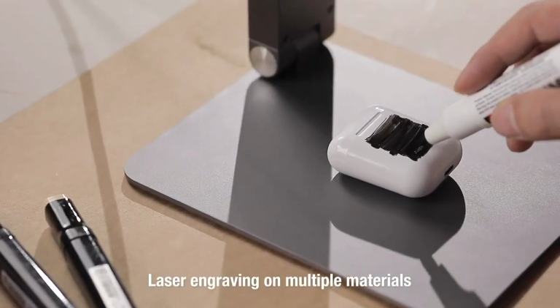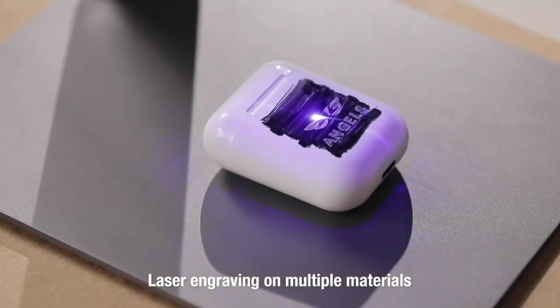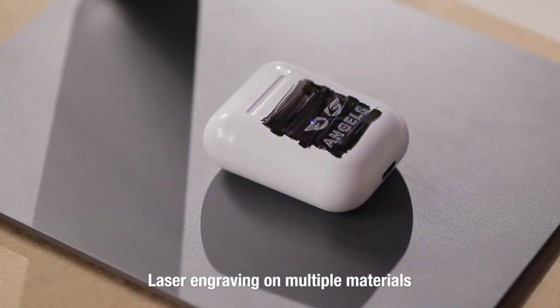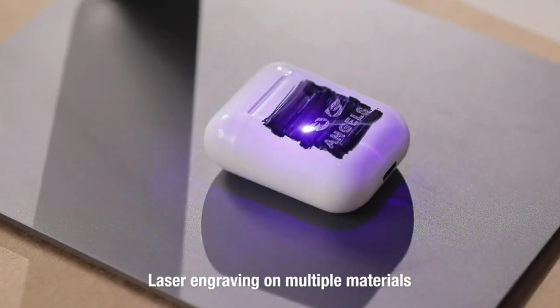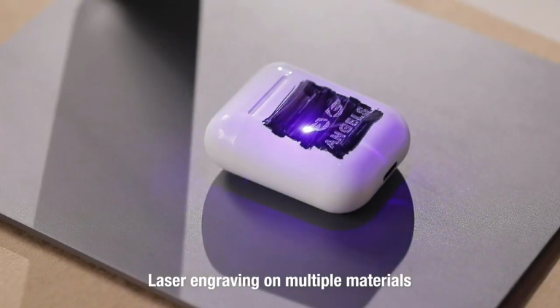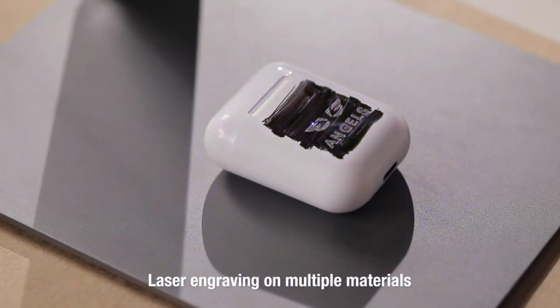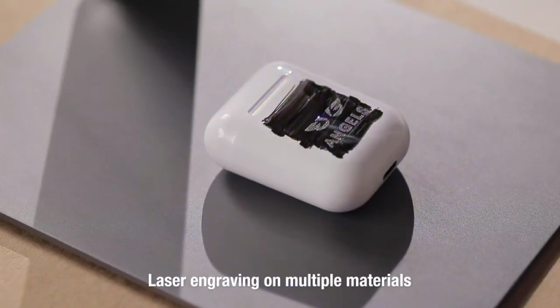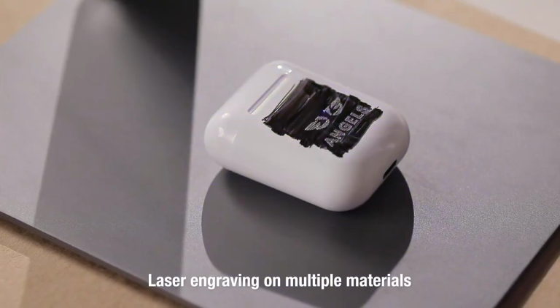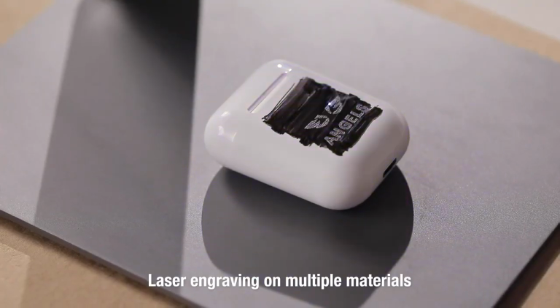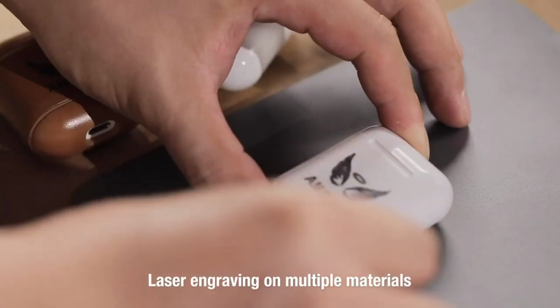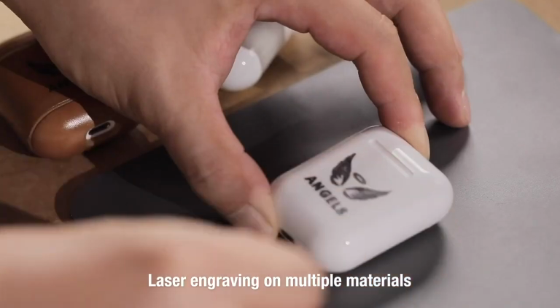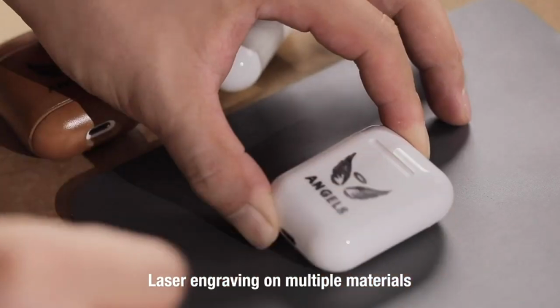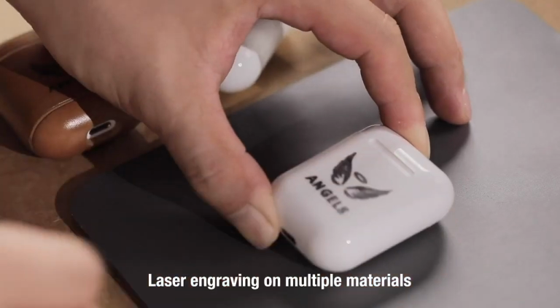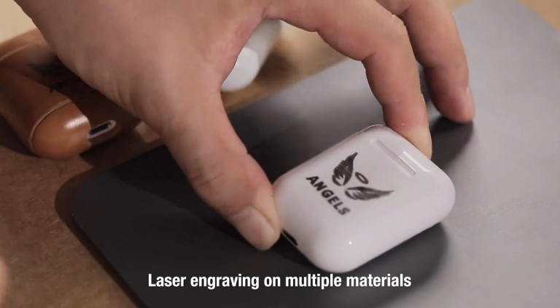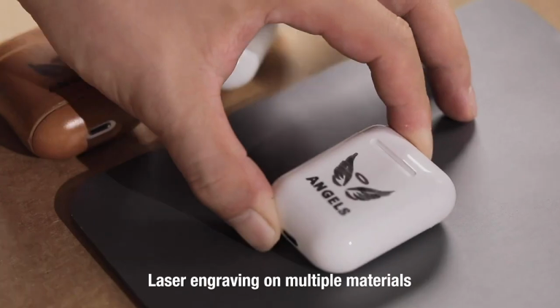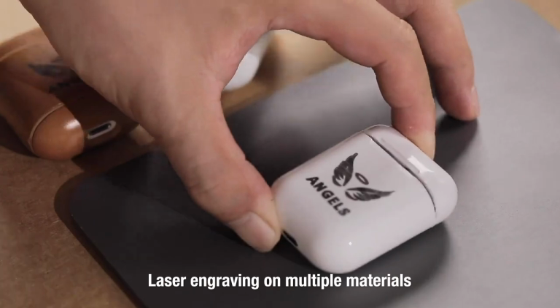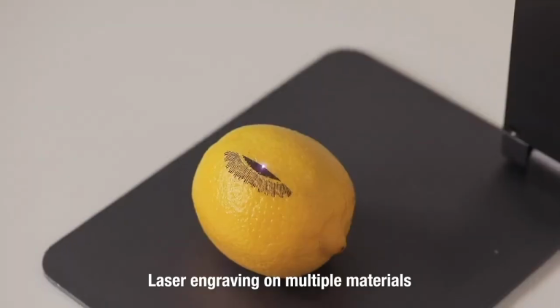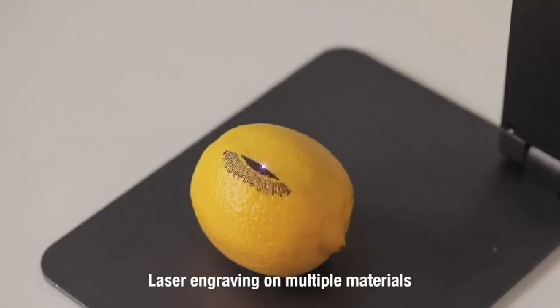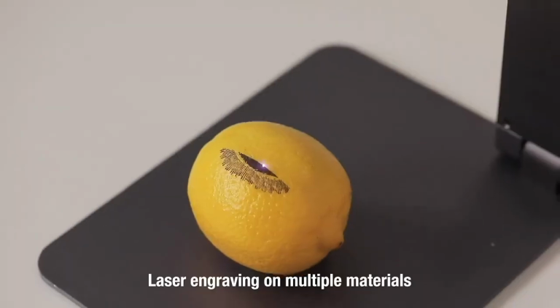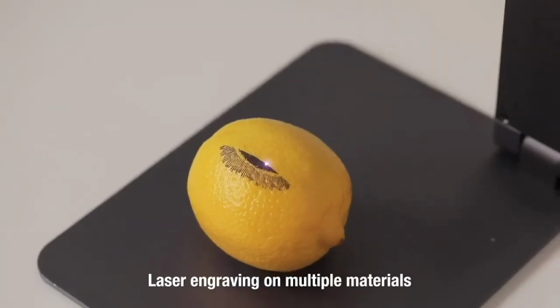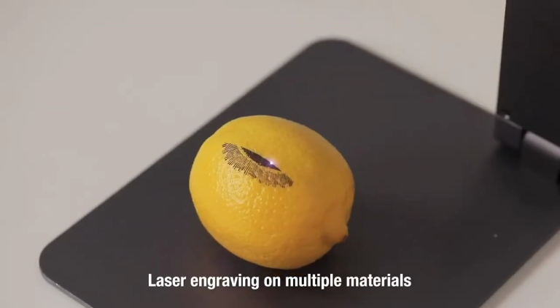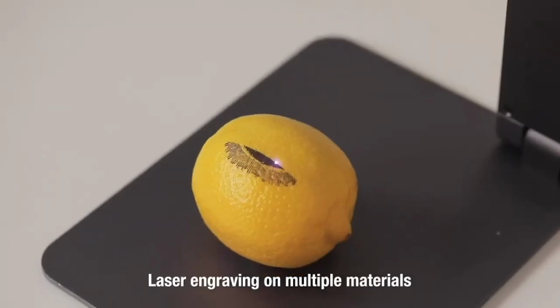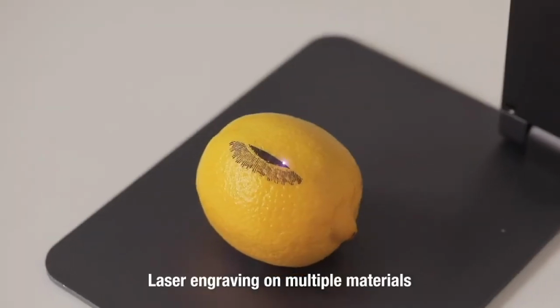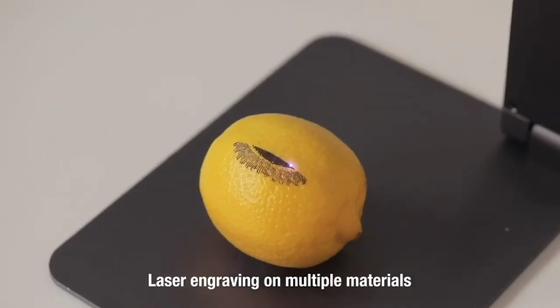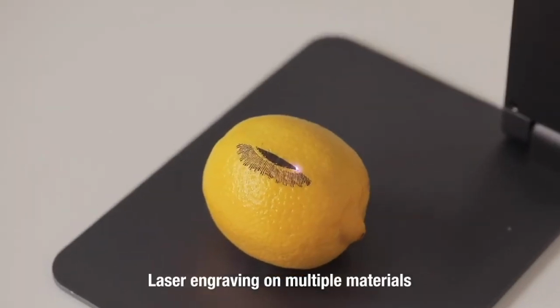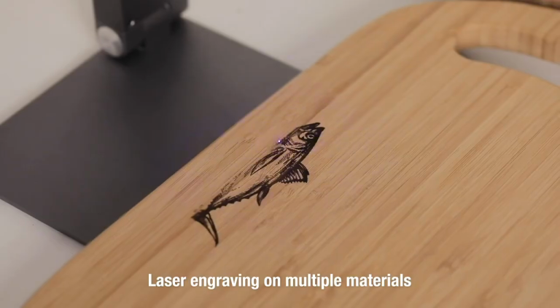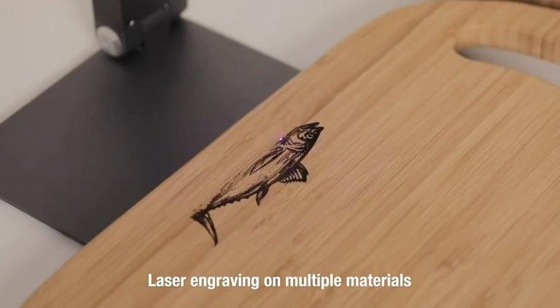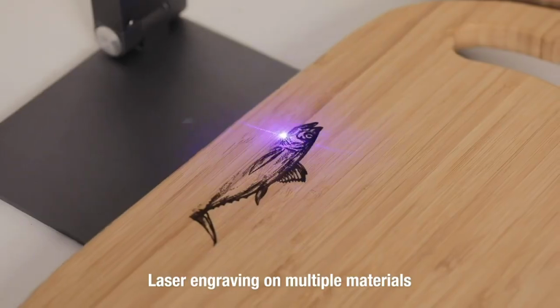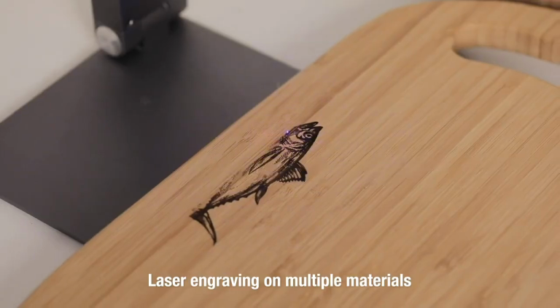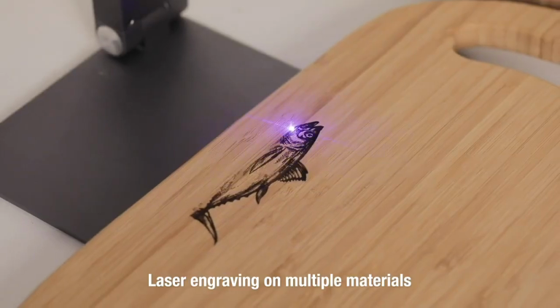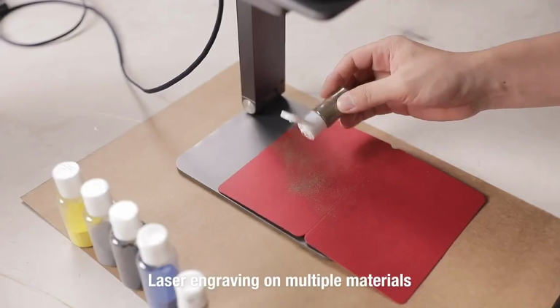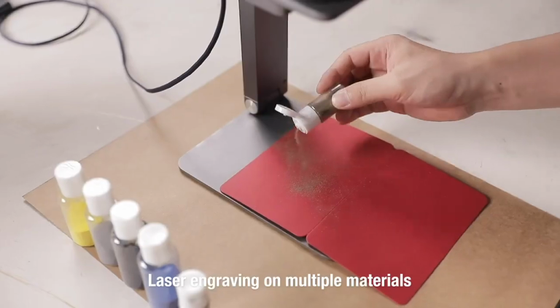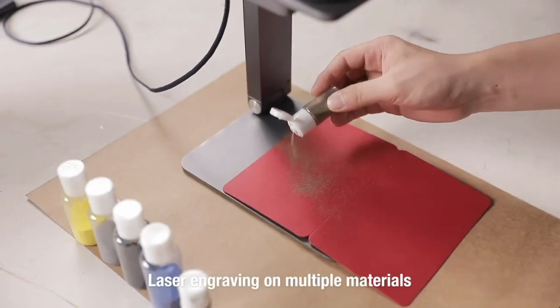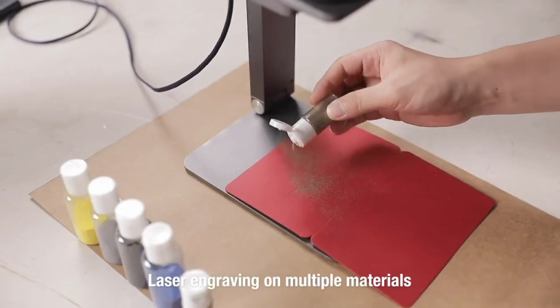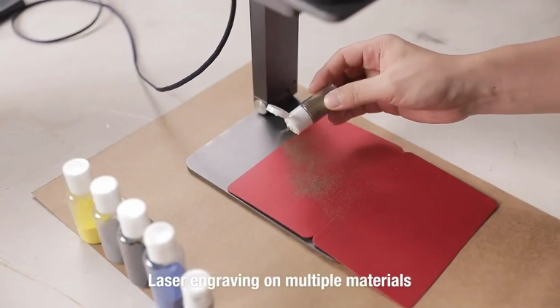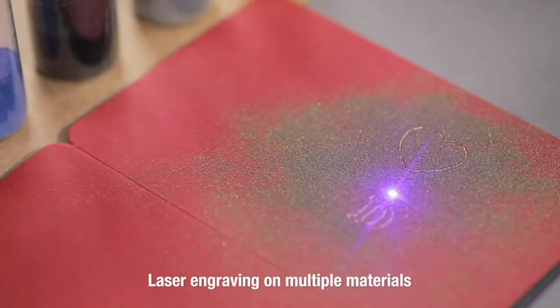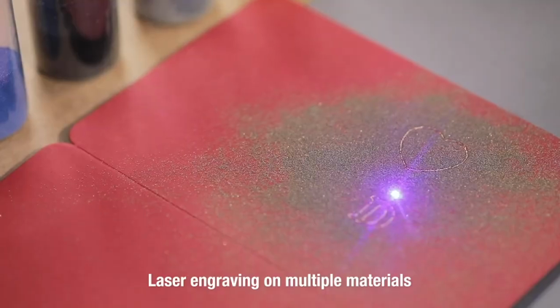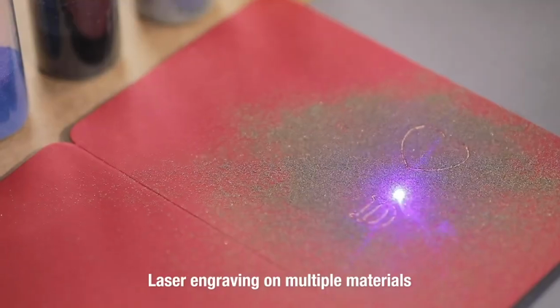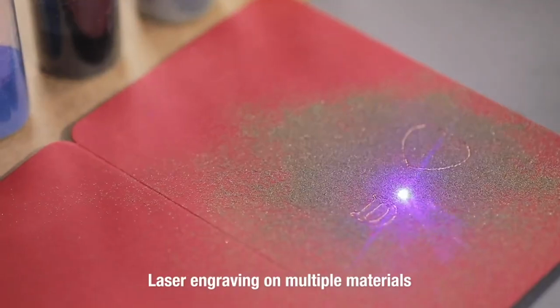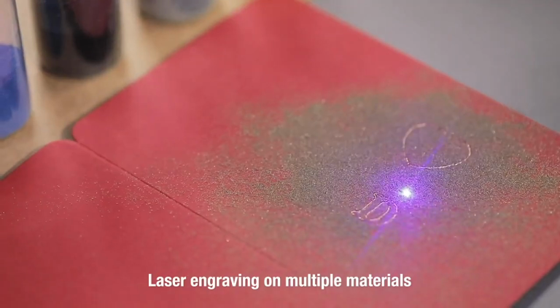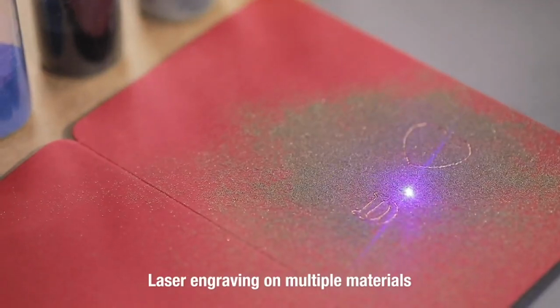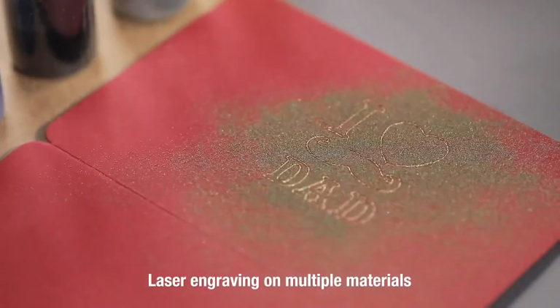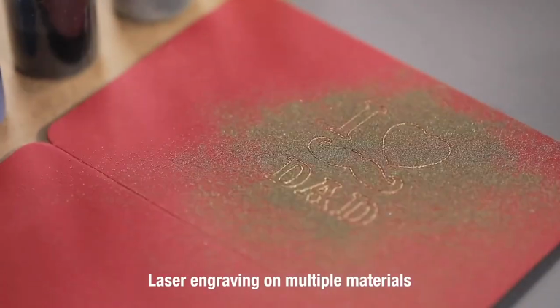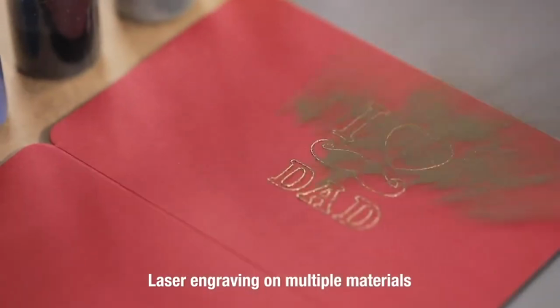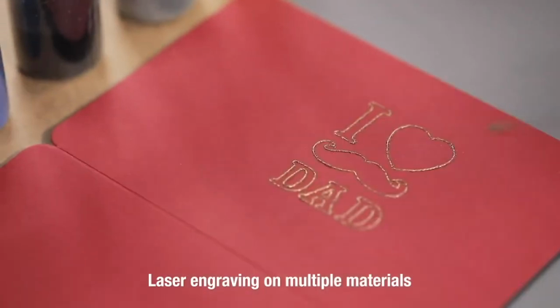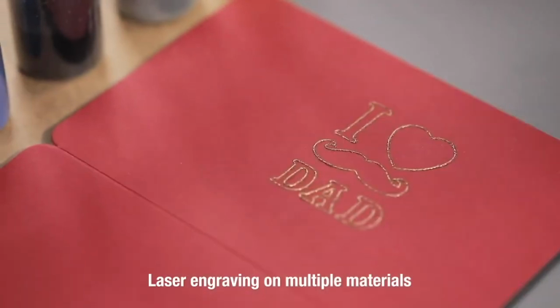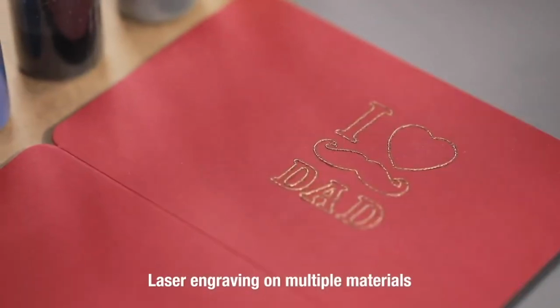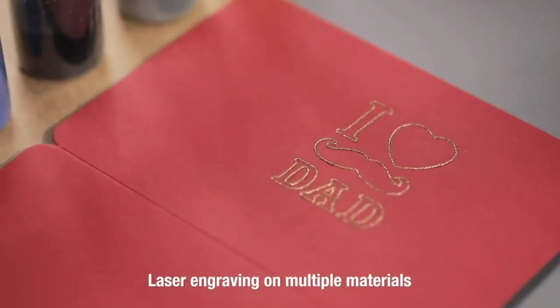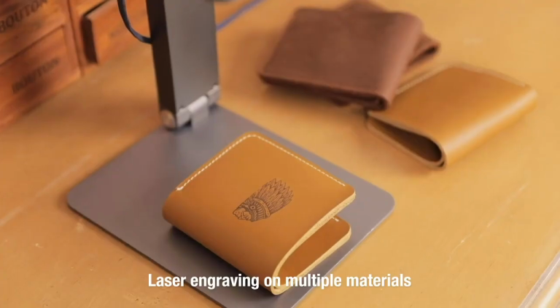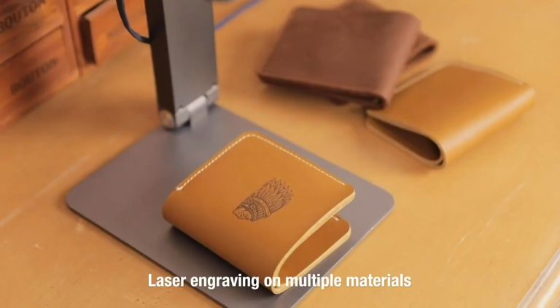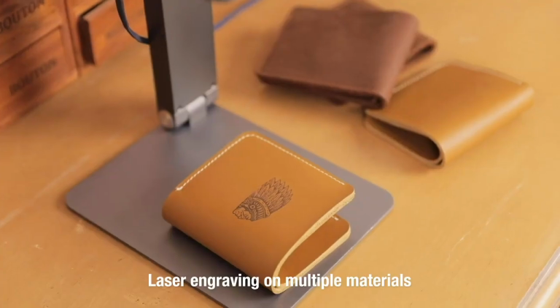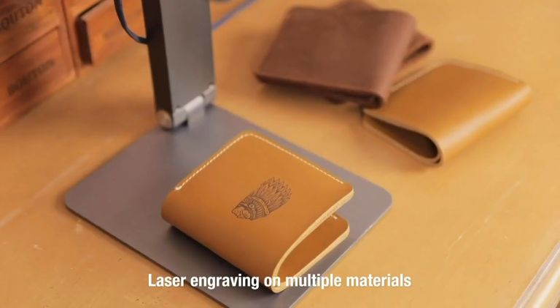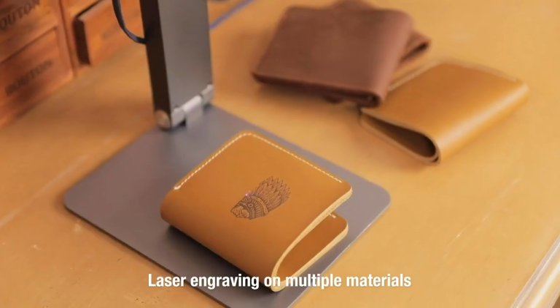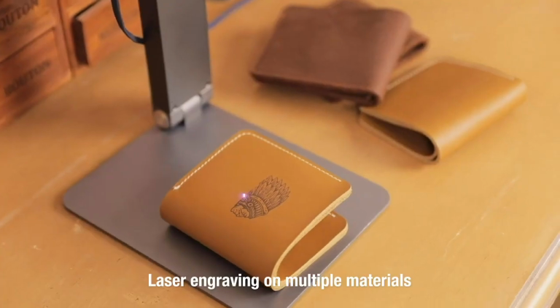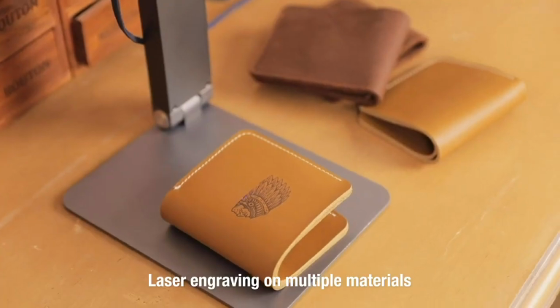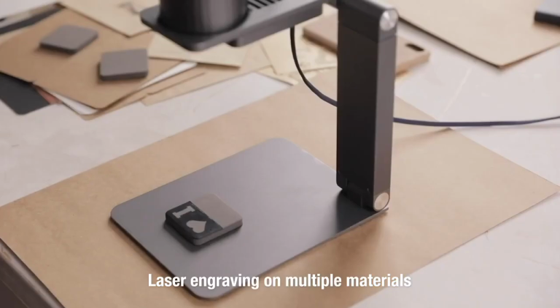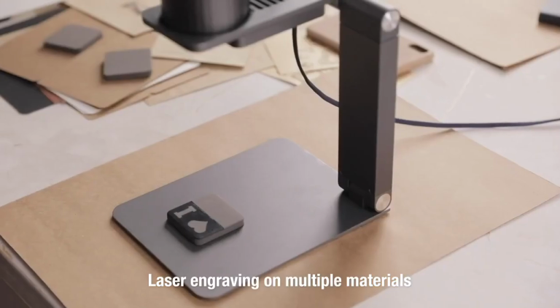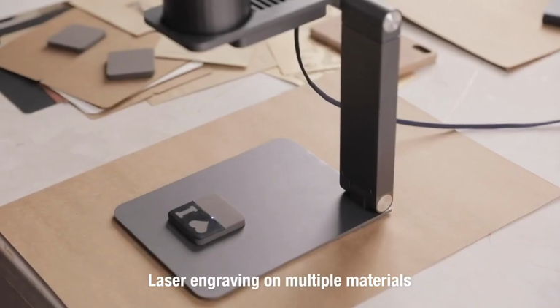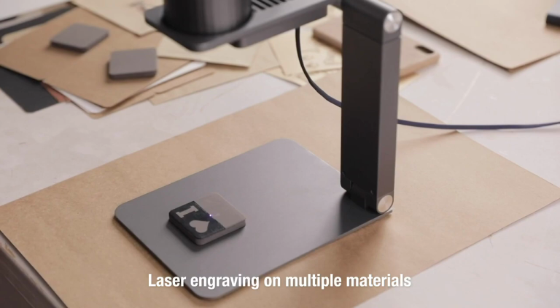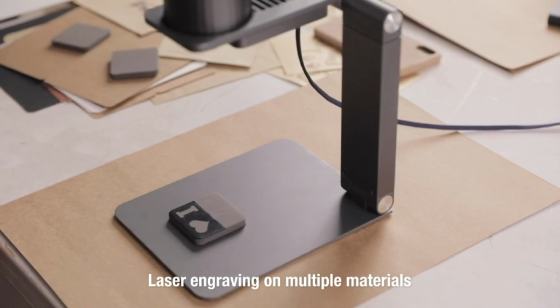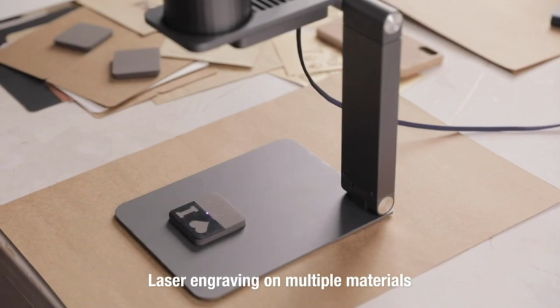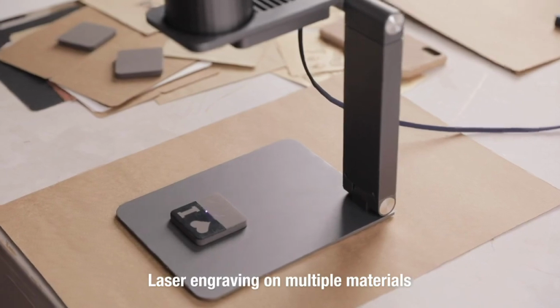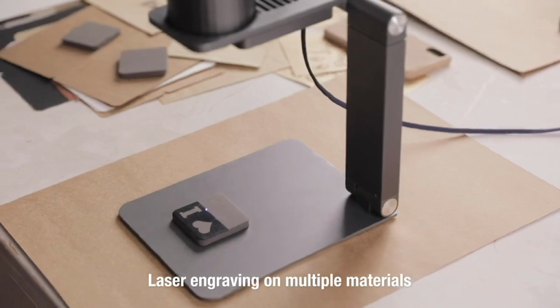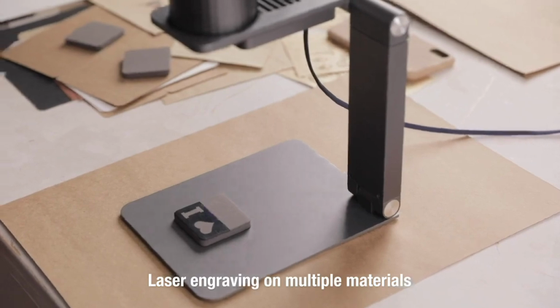Personalize your item. Draw and engrave on craft cardboard, wood, leather, and many other materials with so many different applications.